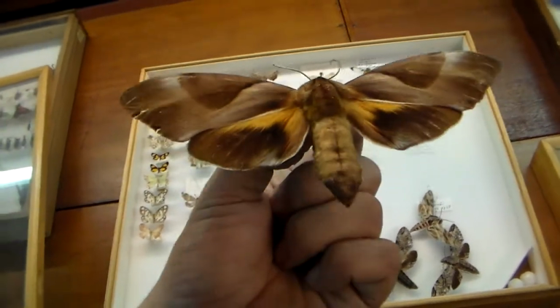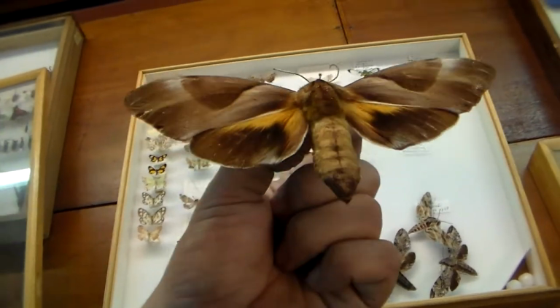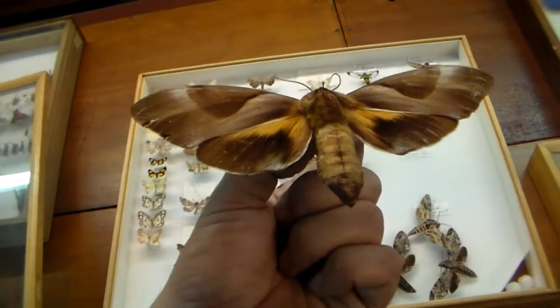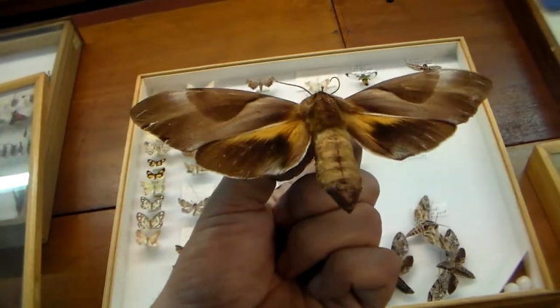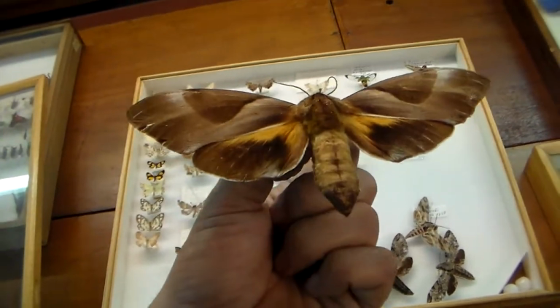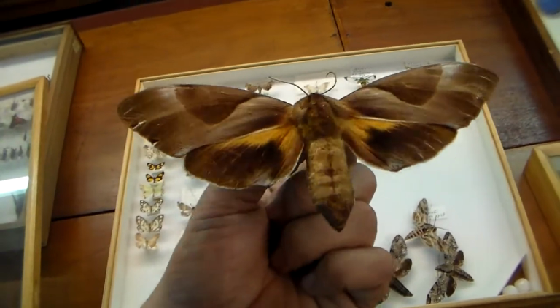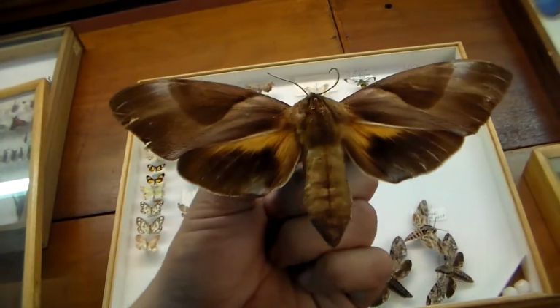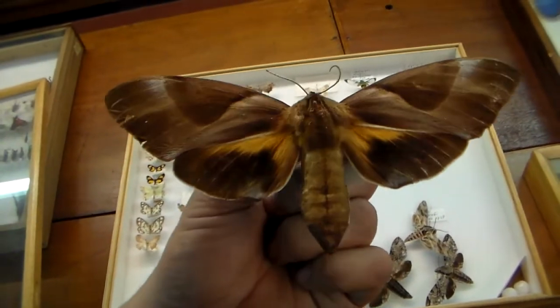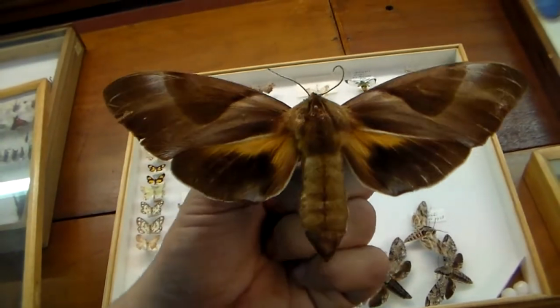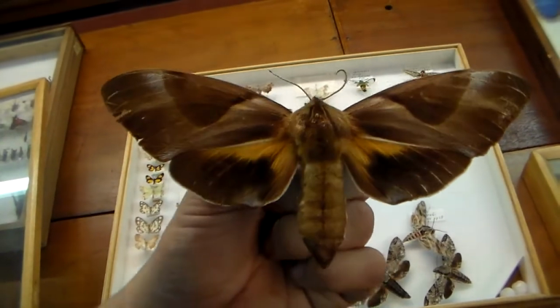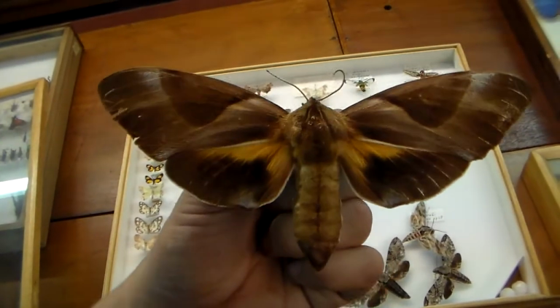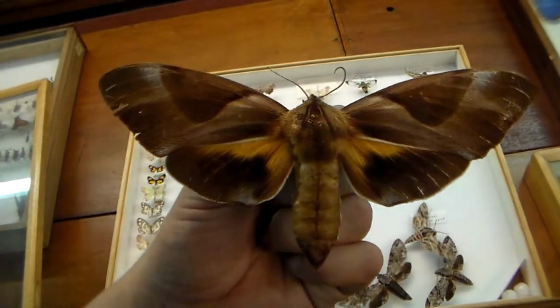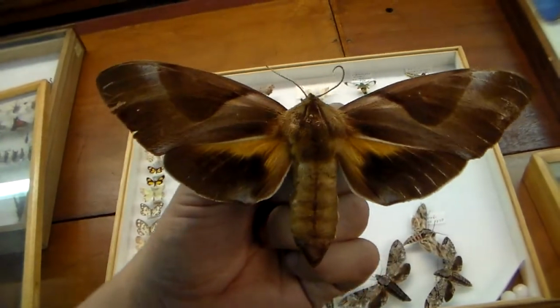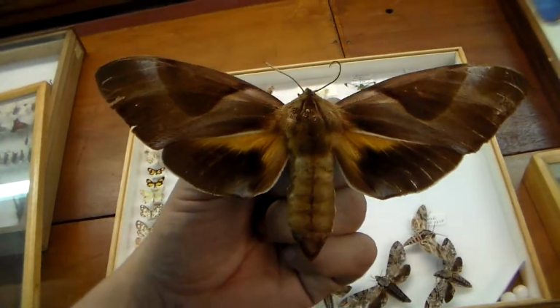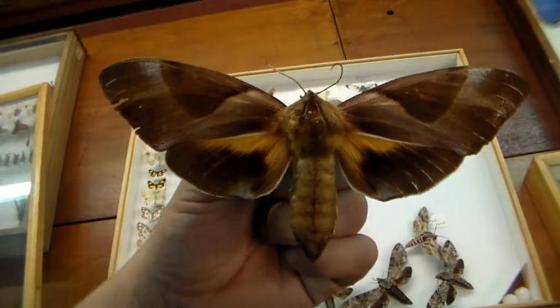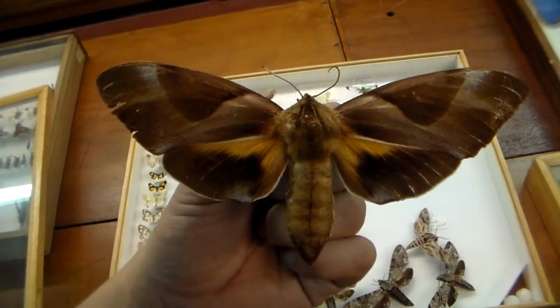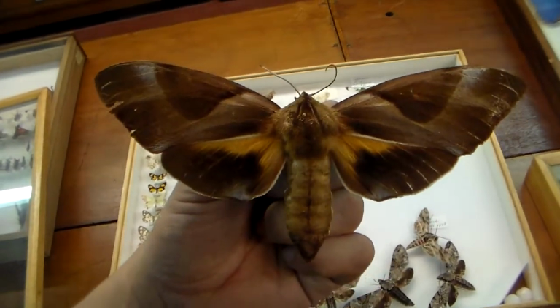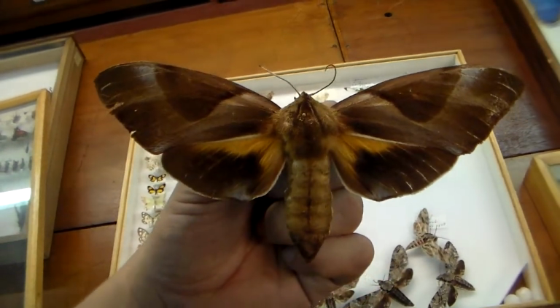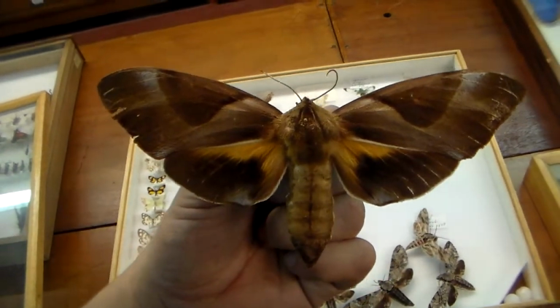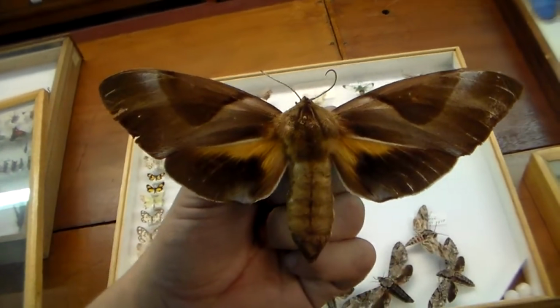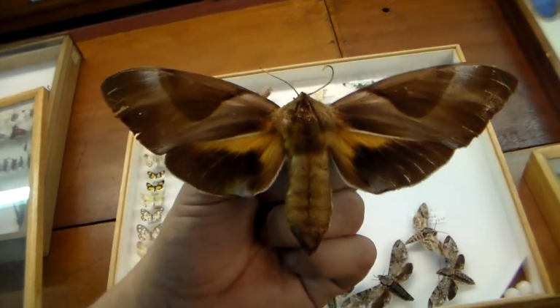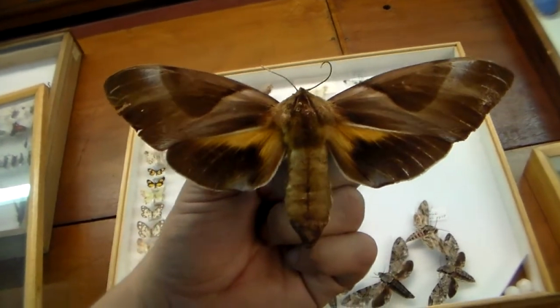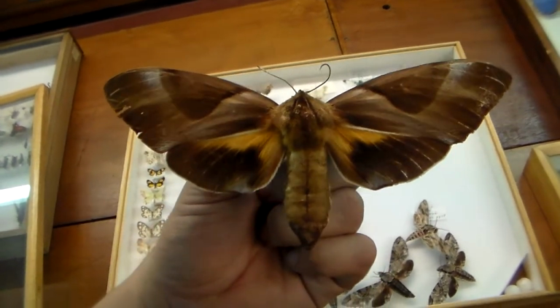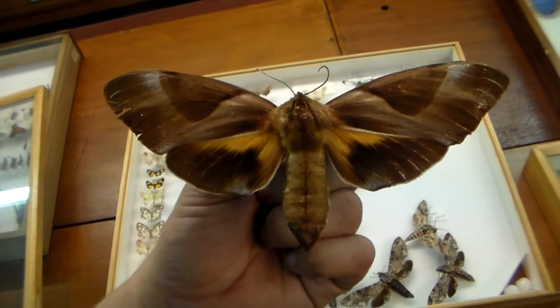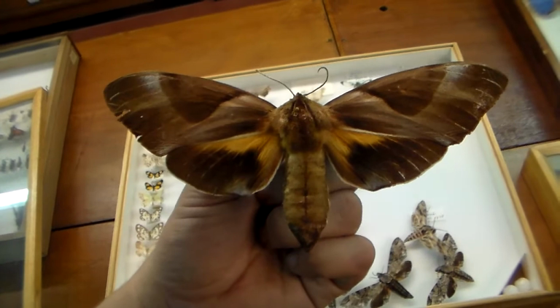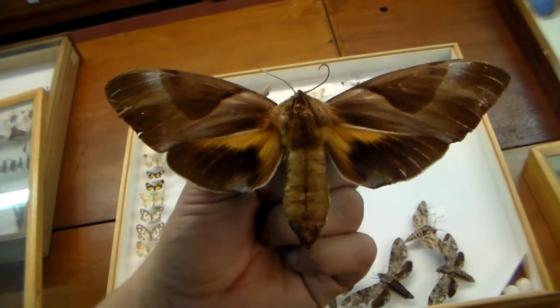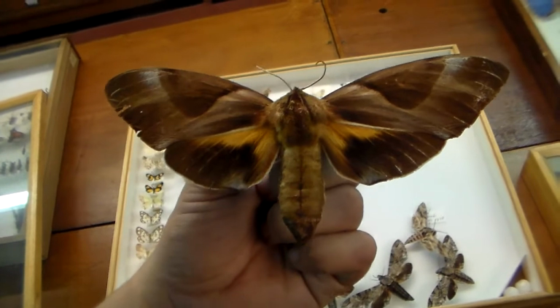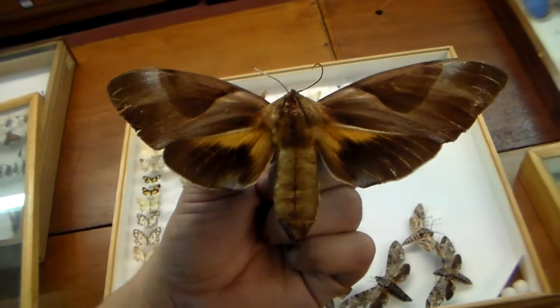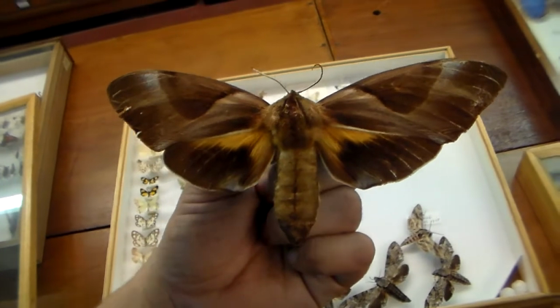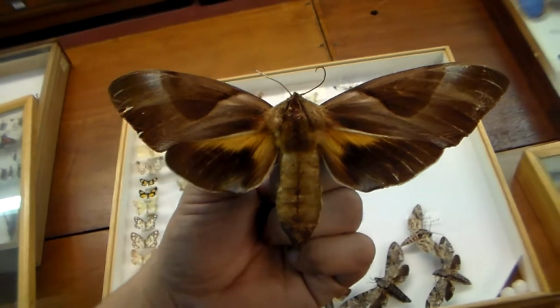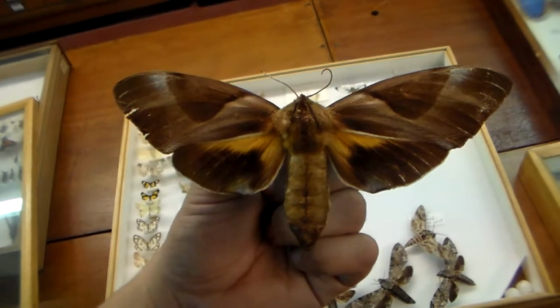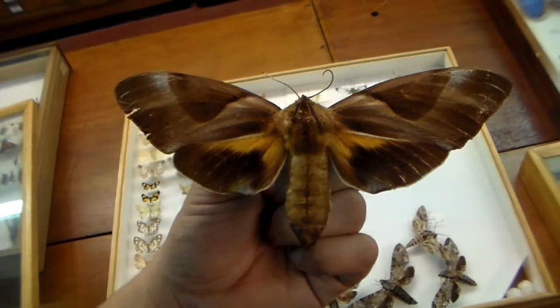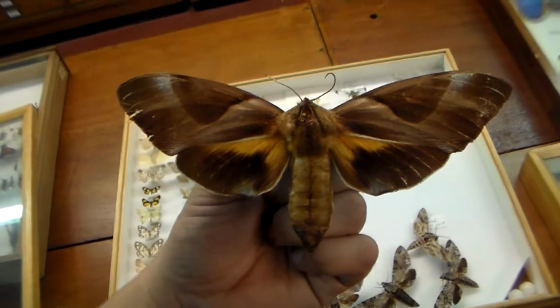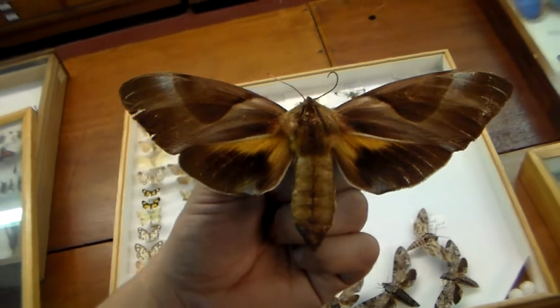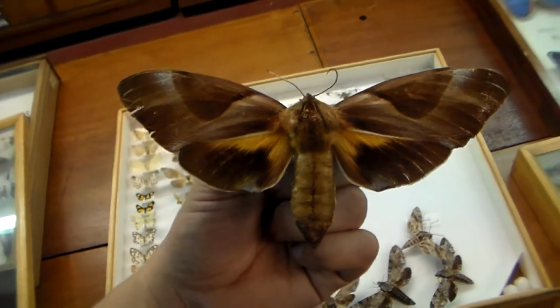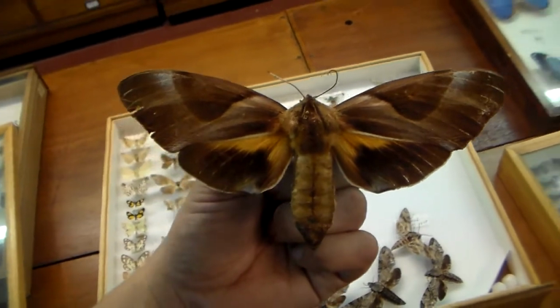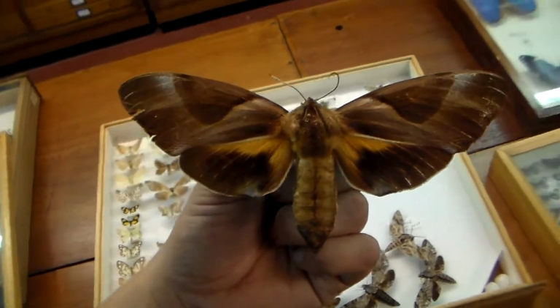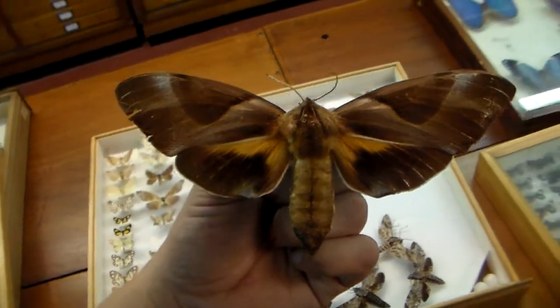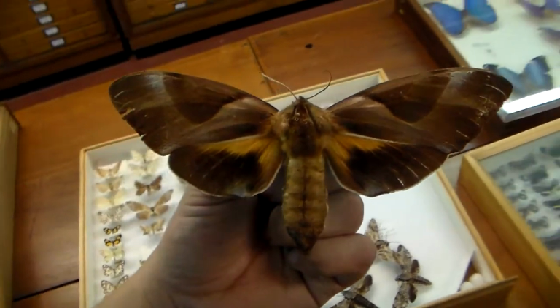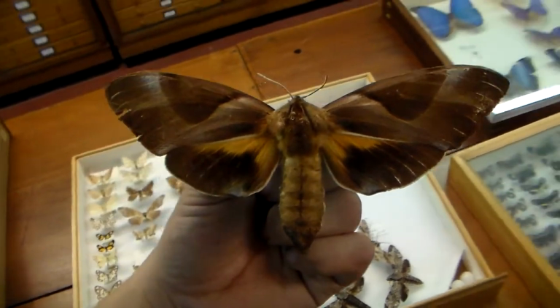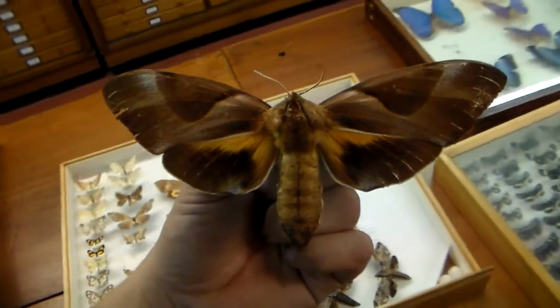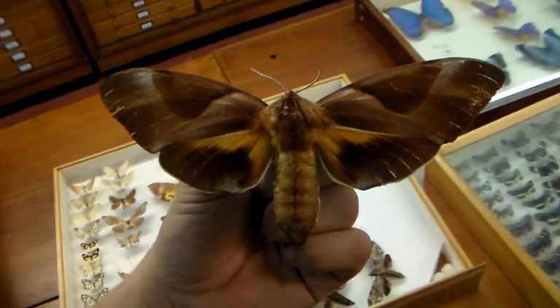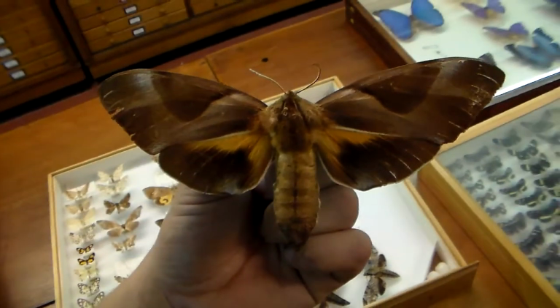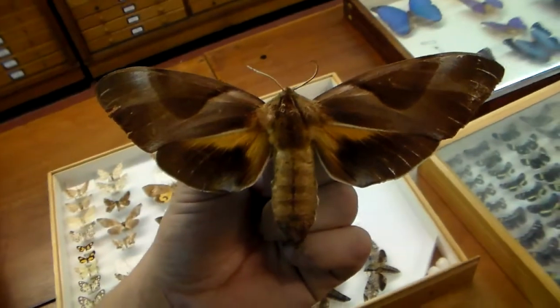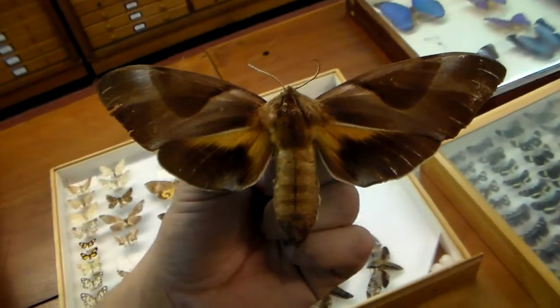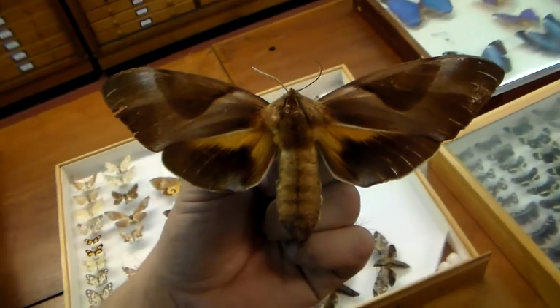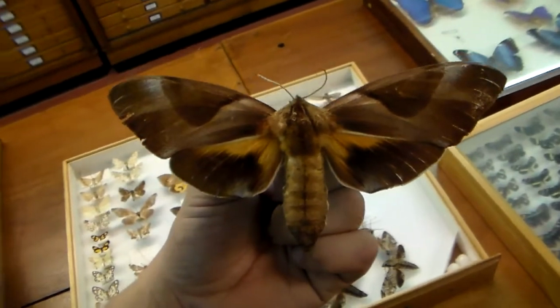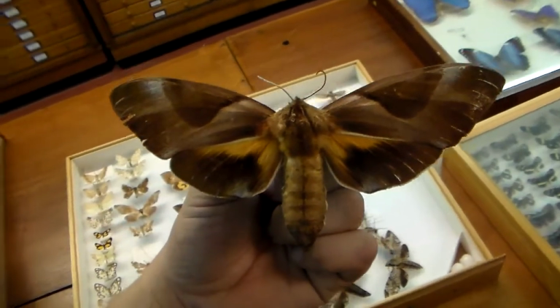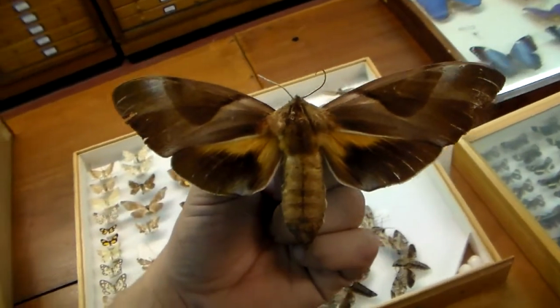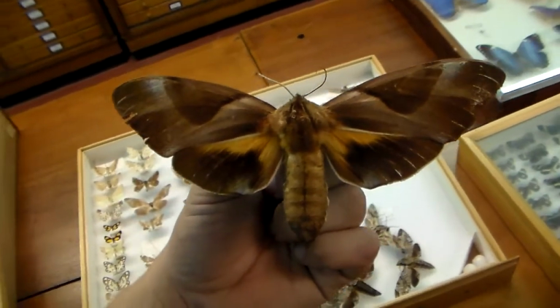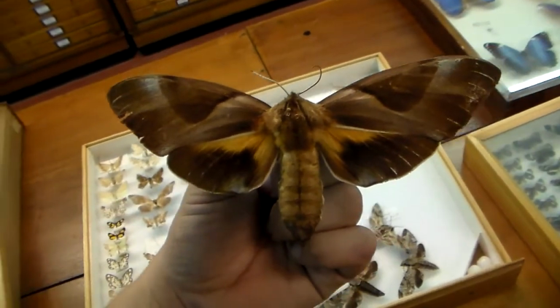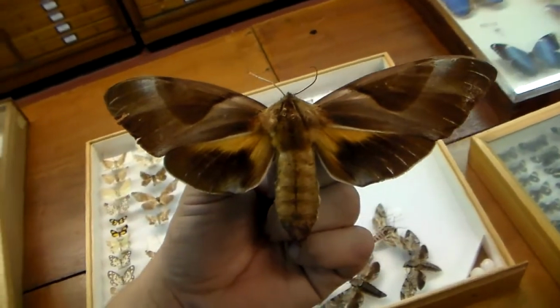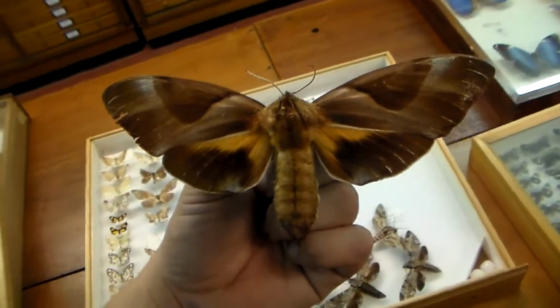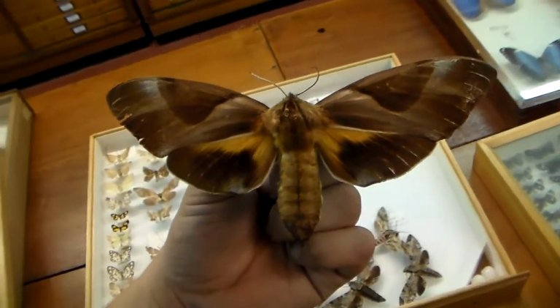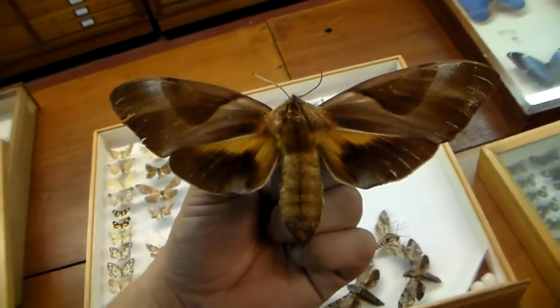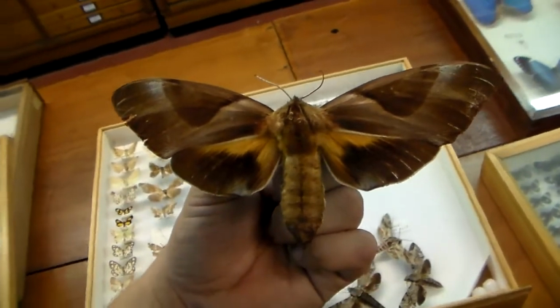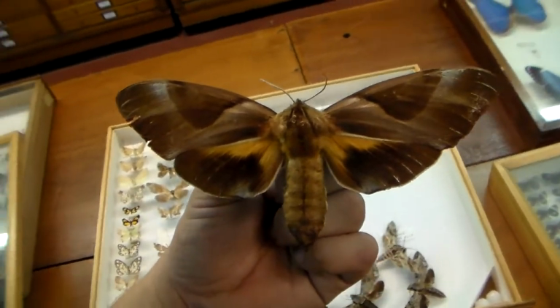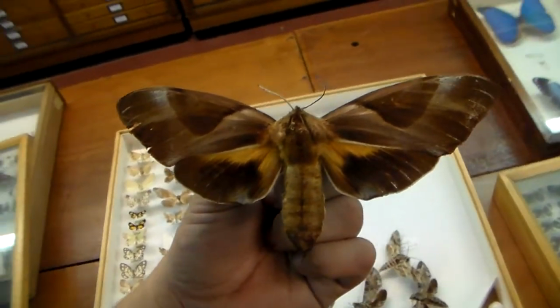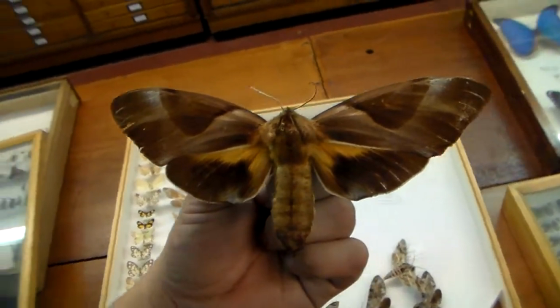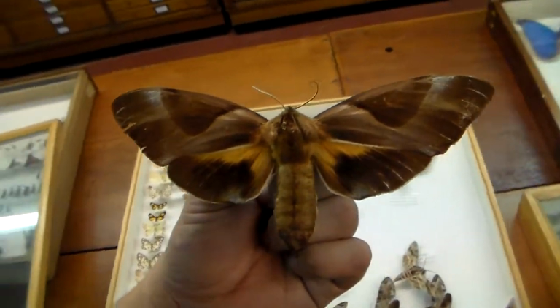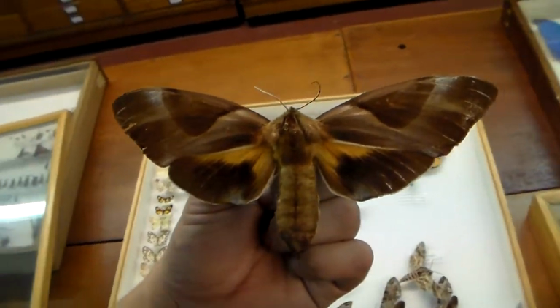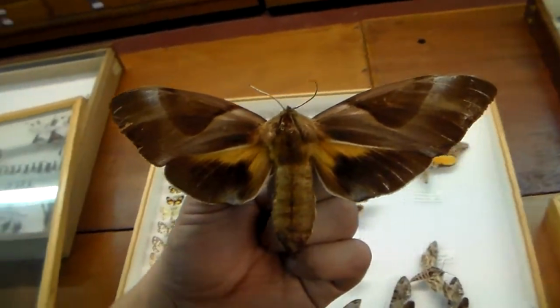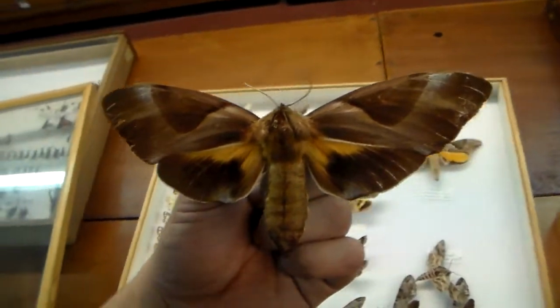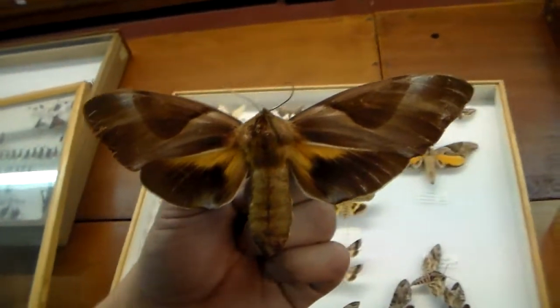So that was just my video of the day, showing you a nice specimen of an impressive species. Thank you all.